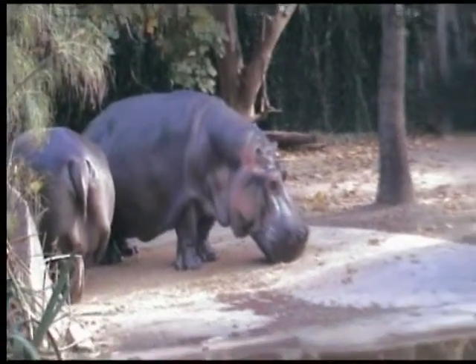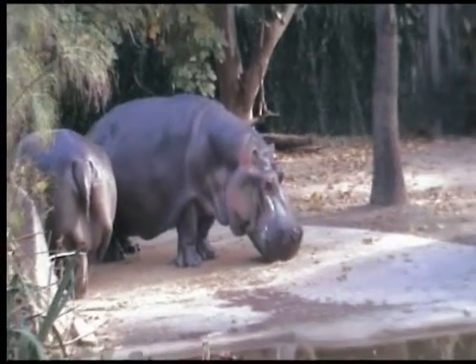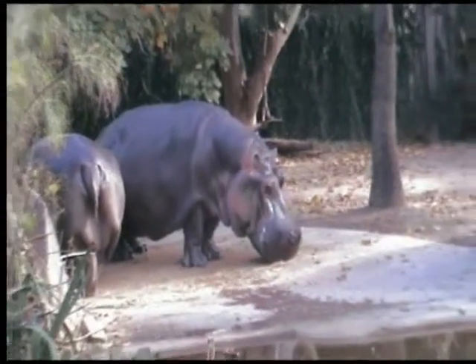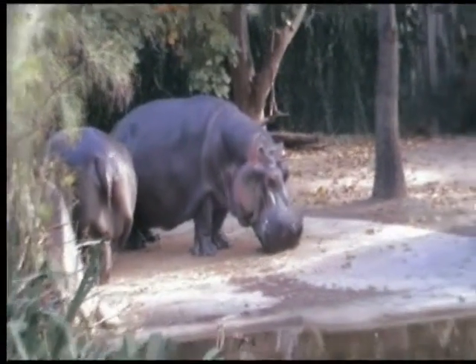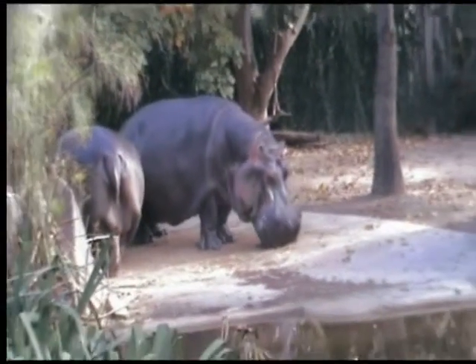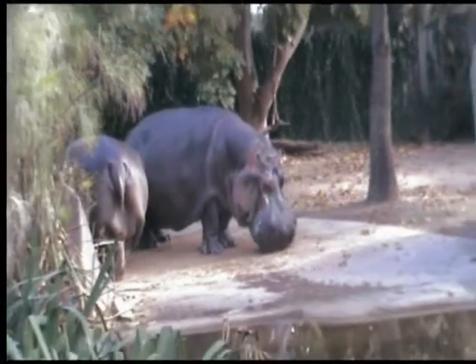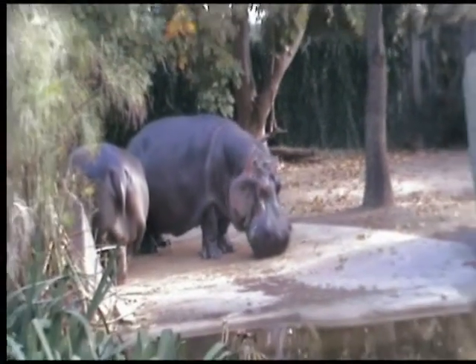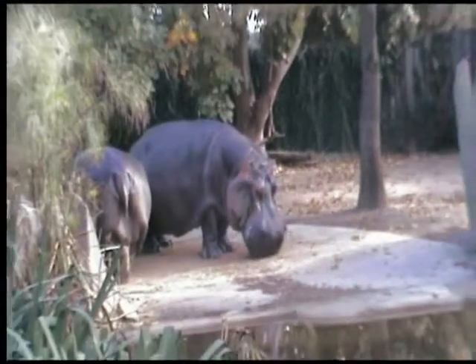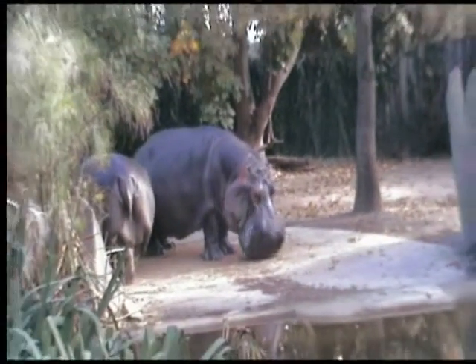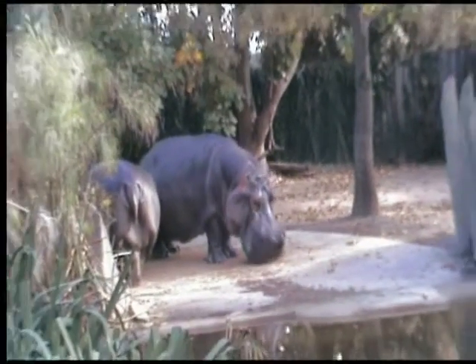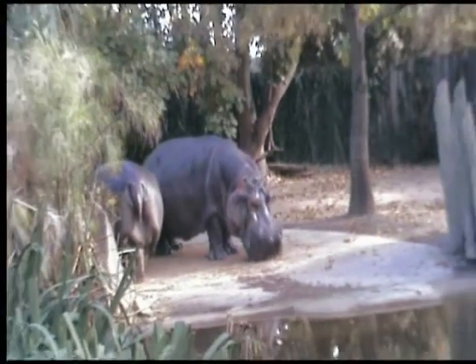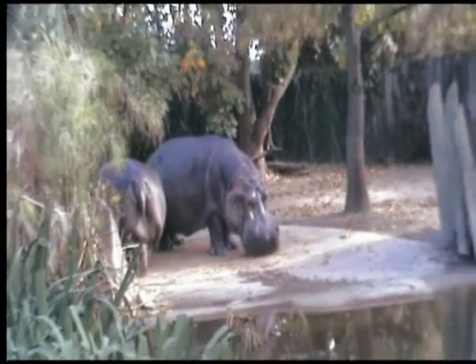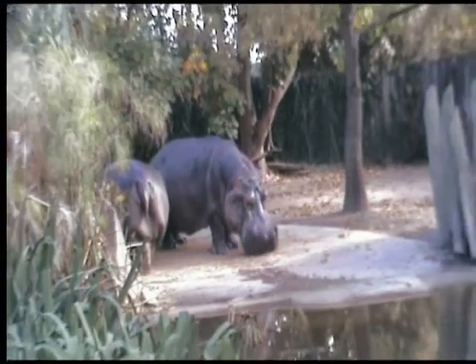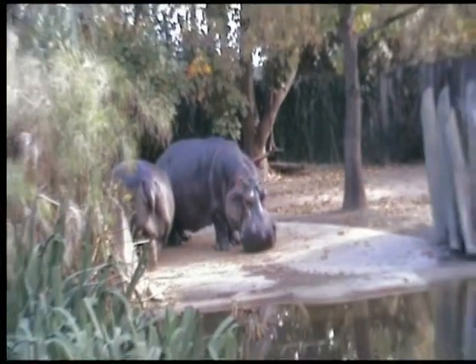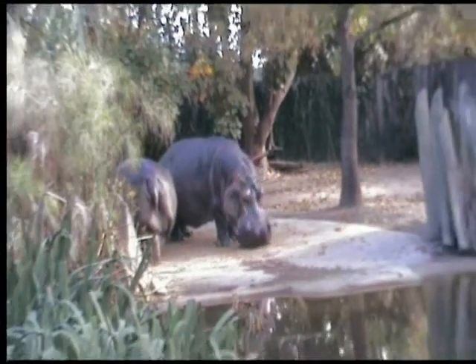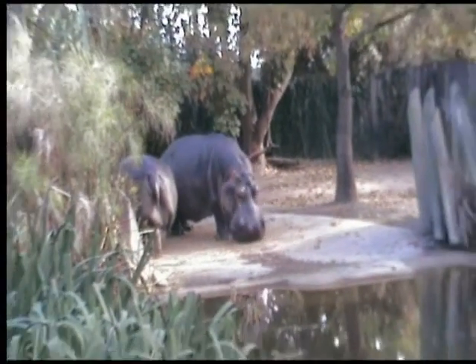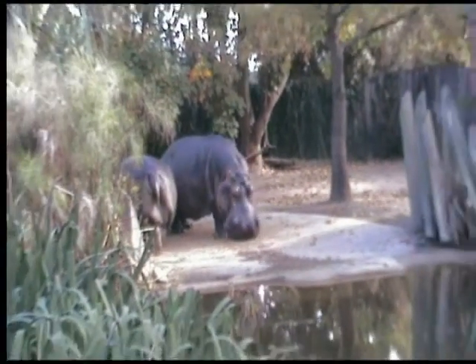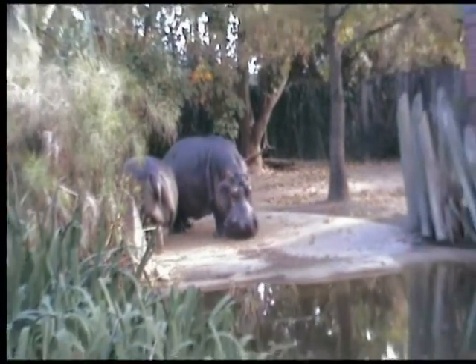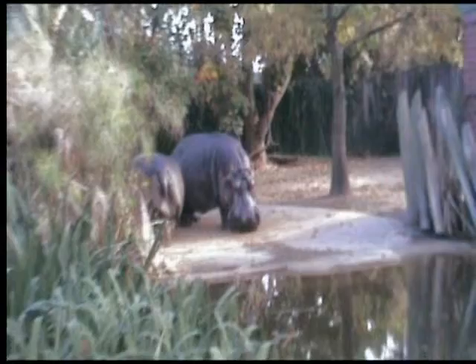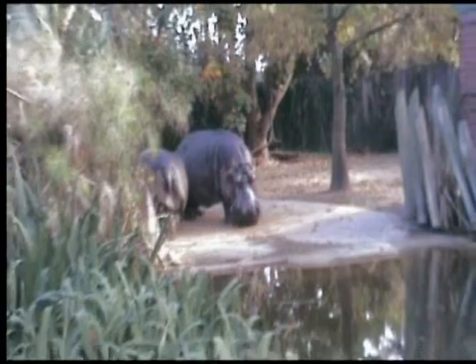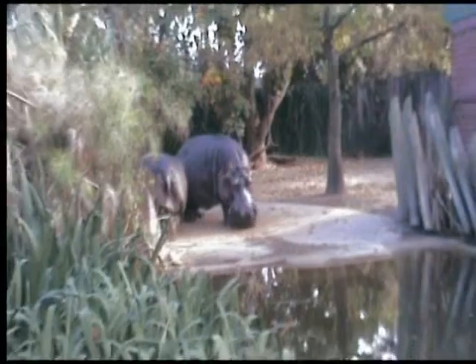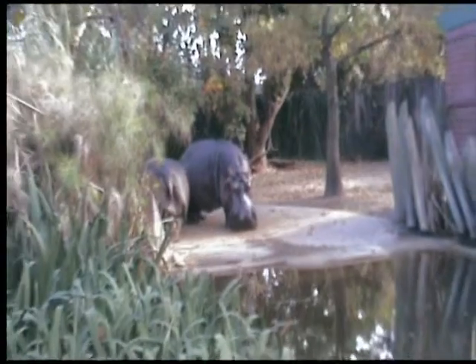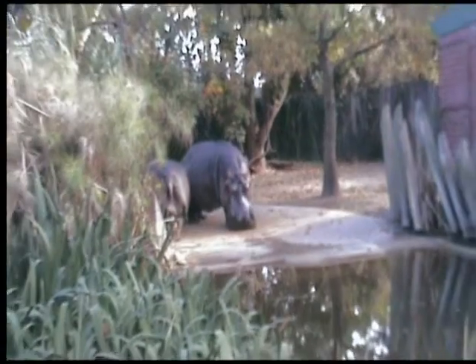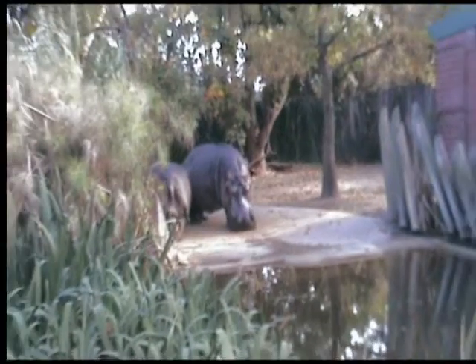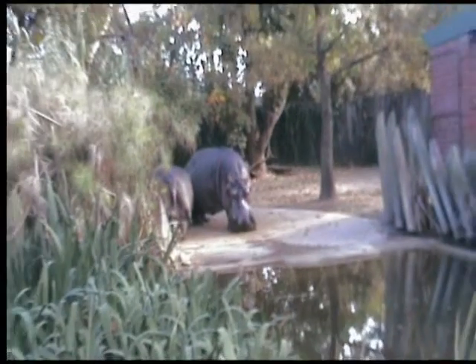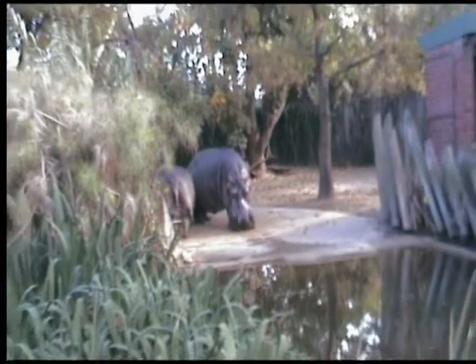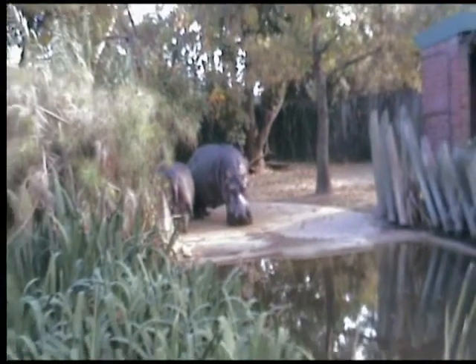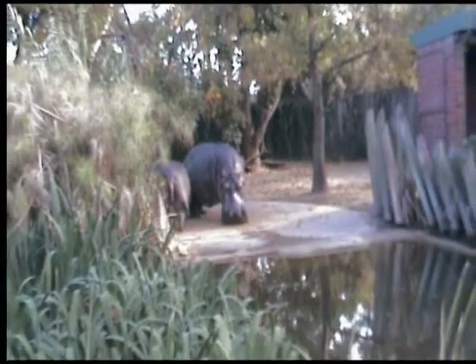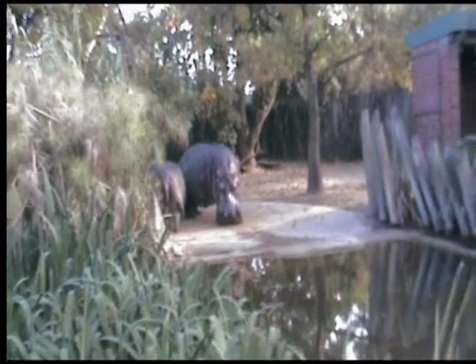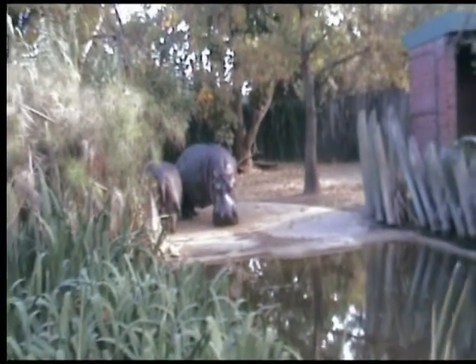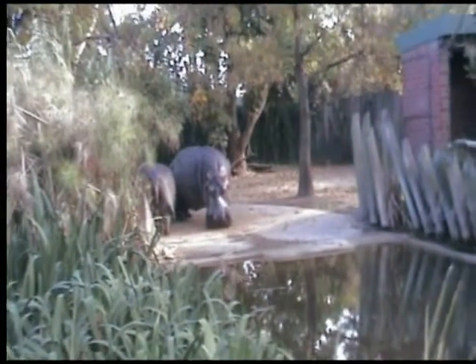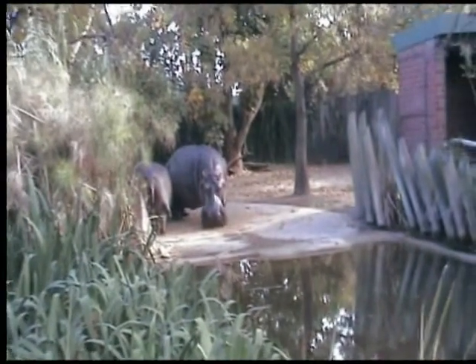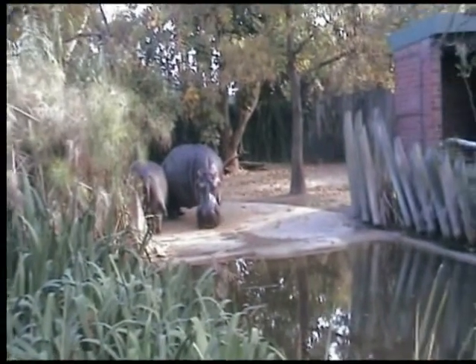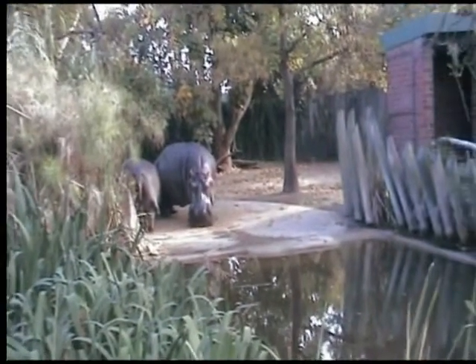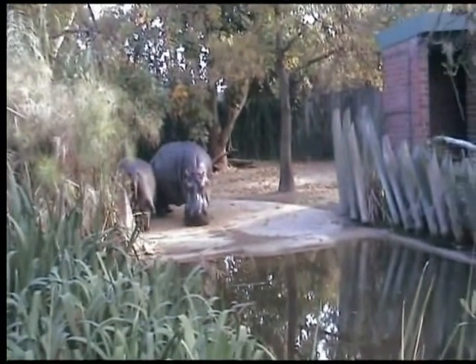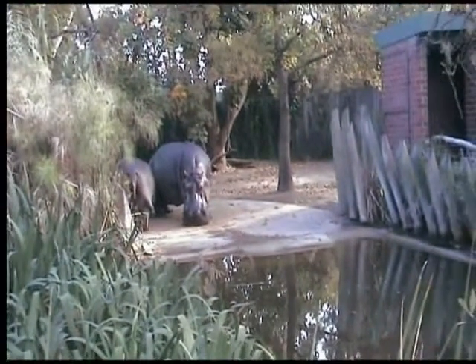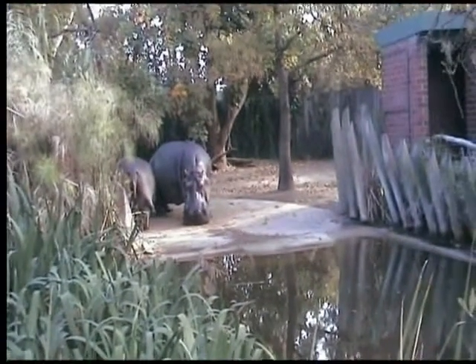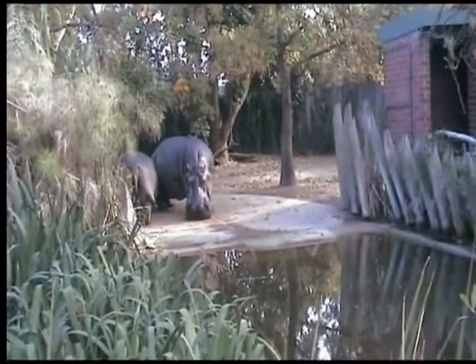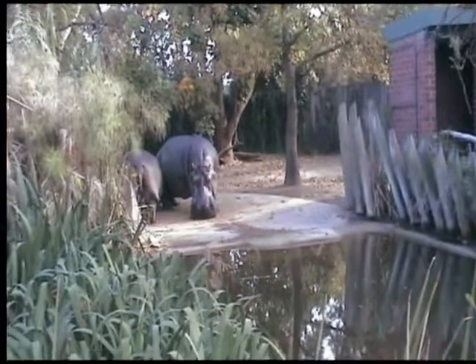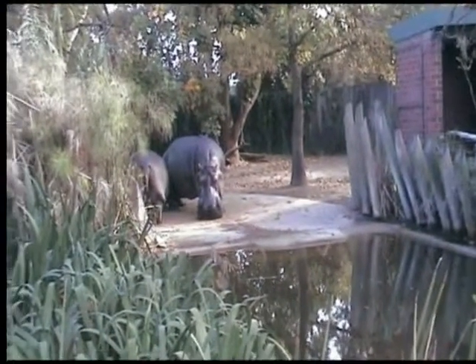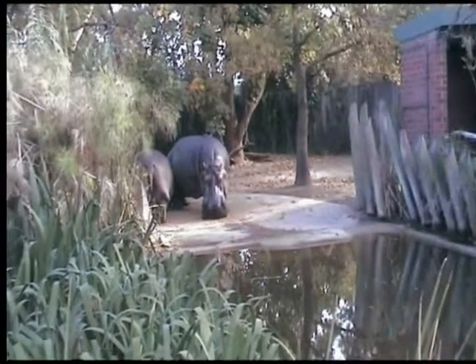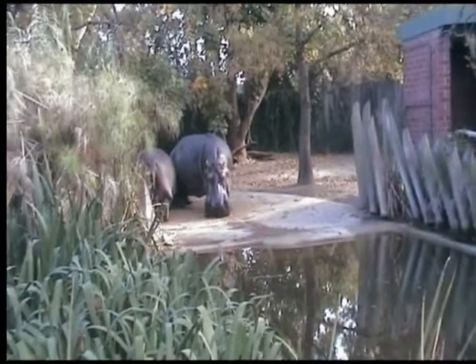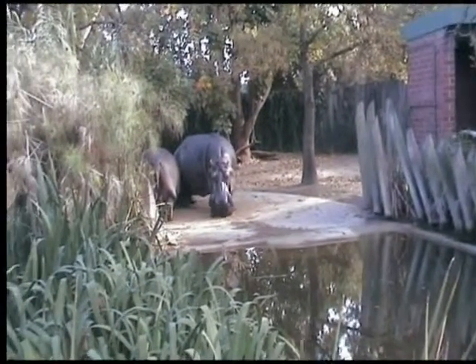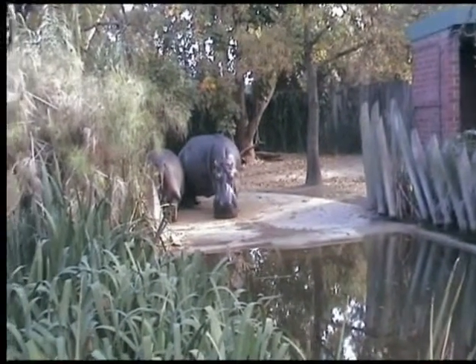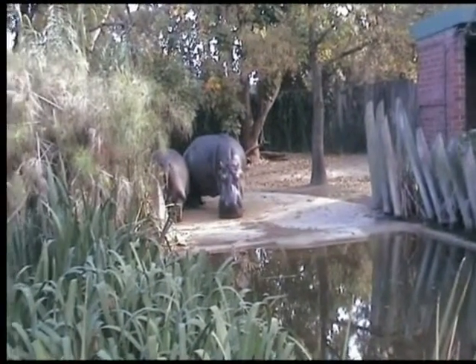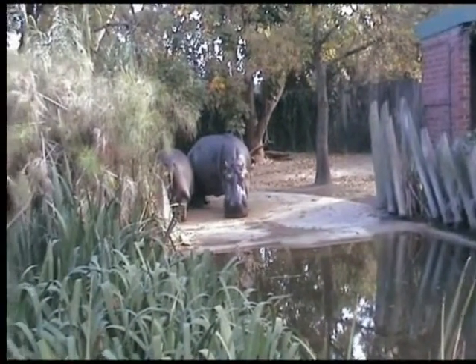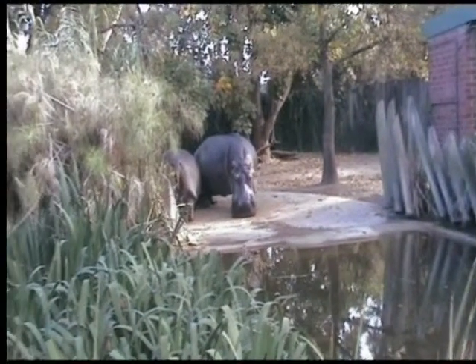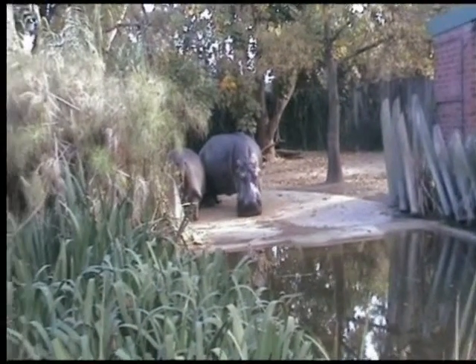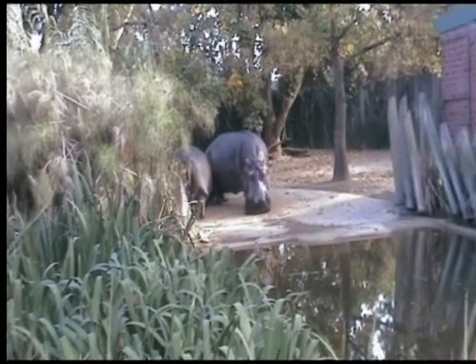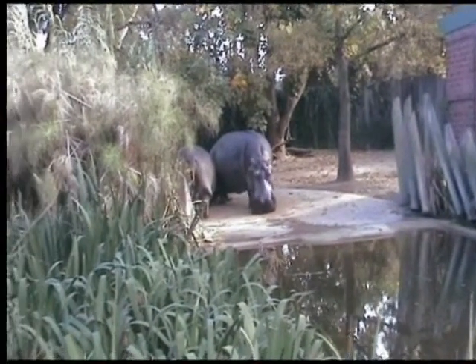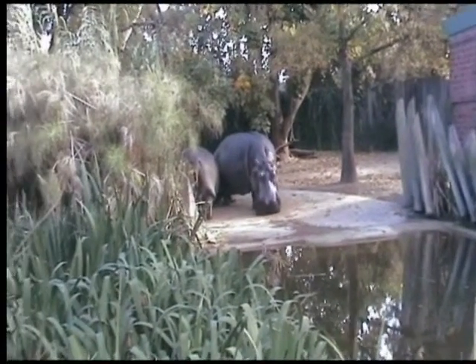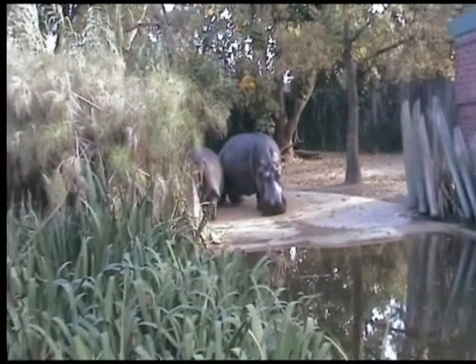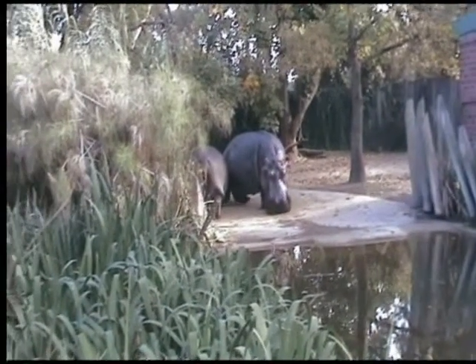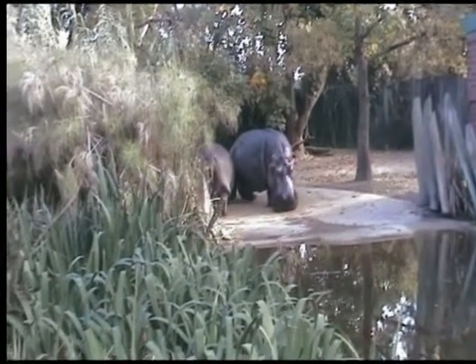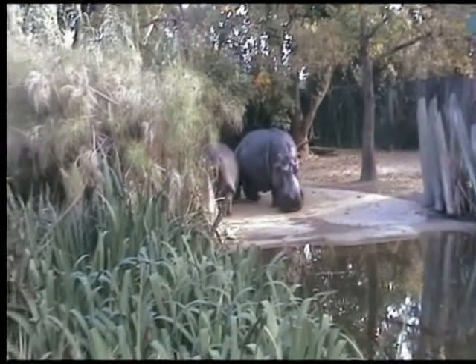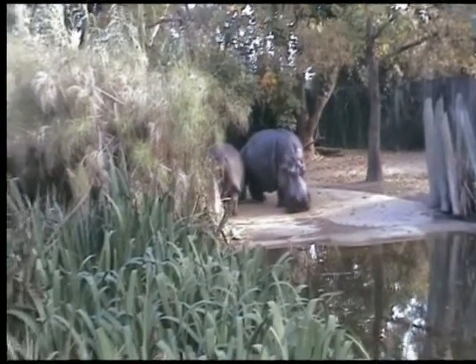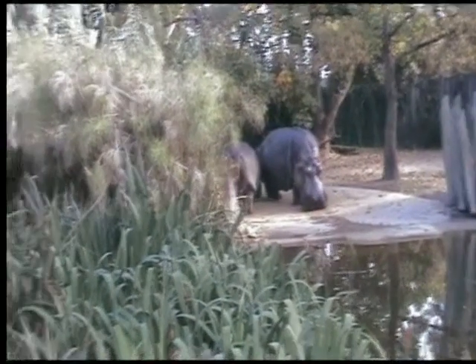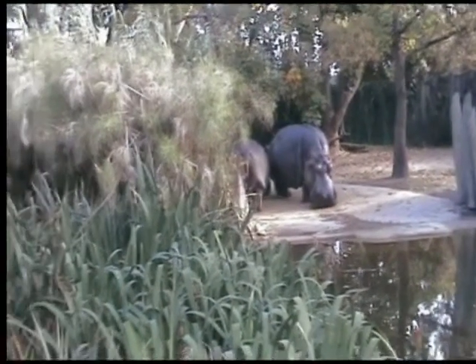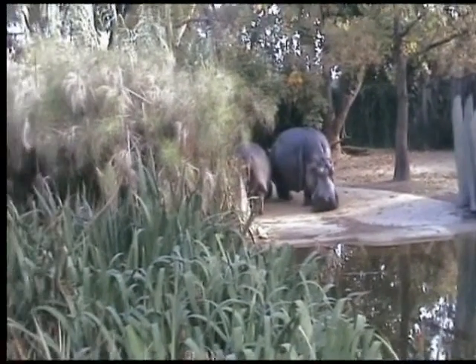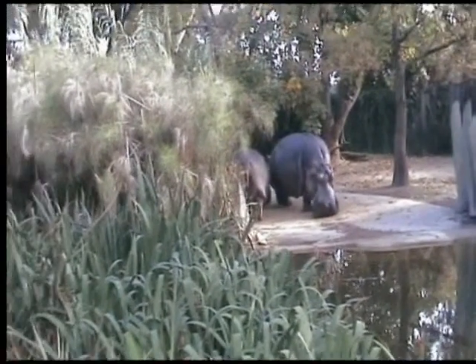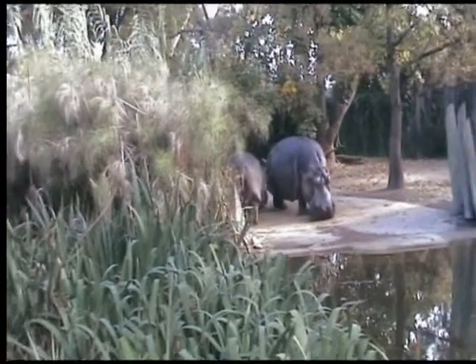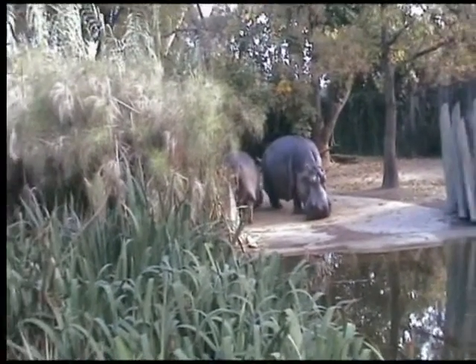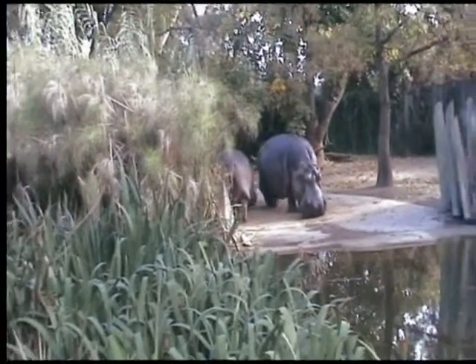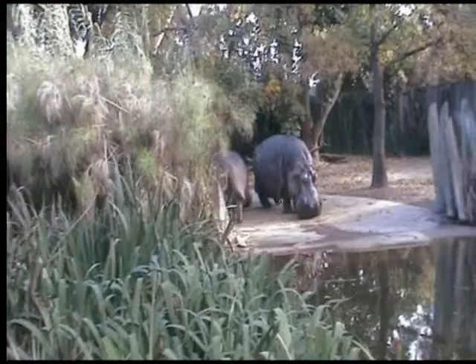These are the big hippos, as you may know. They drink a whopping three tonnes of water a day, which is 3,000 litres.